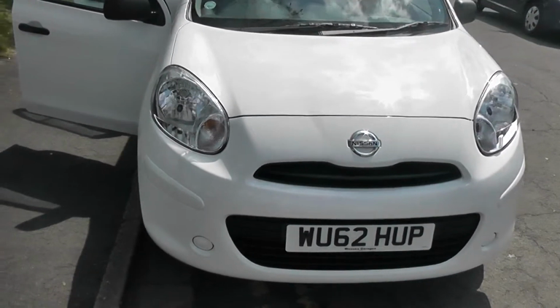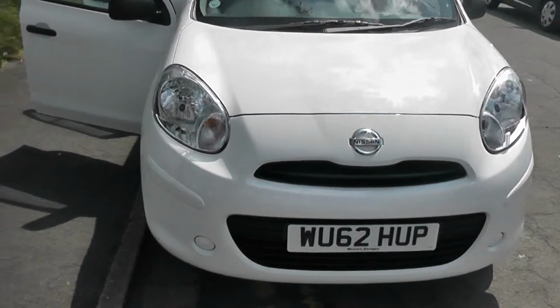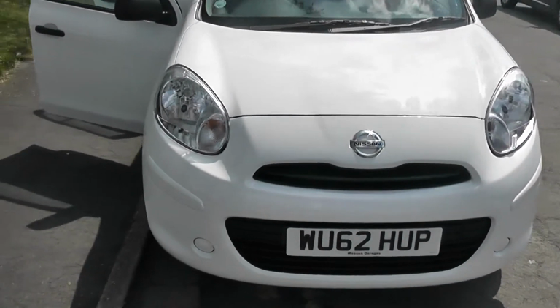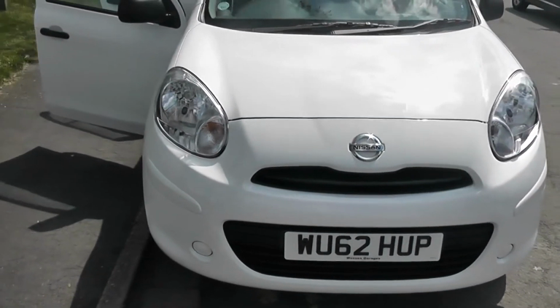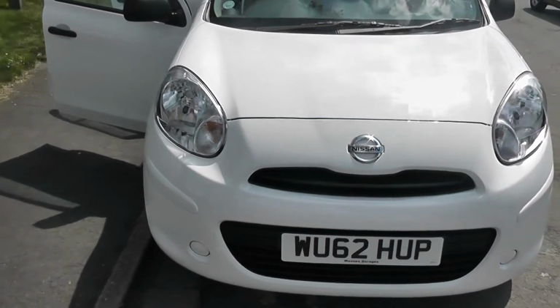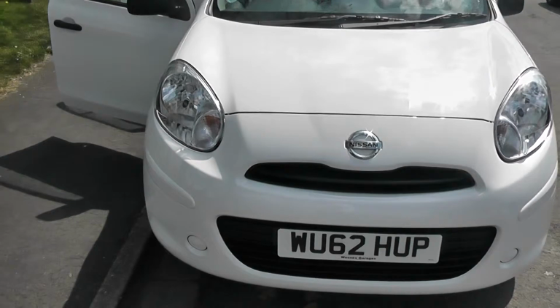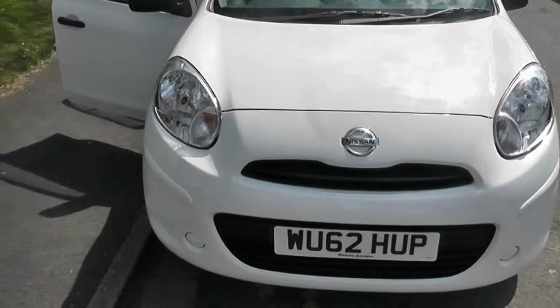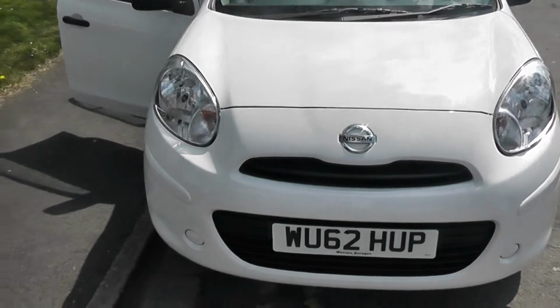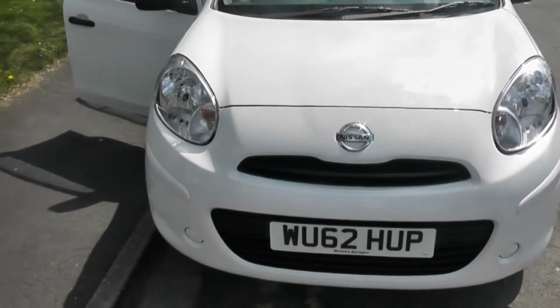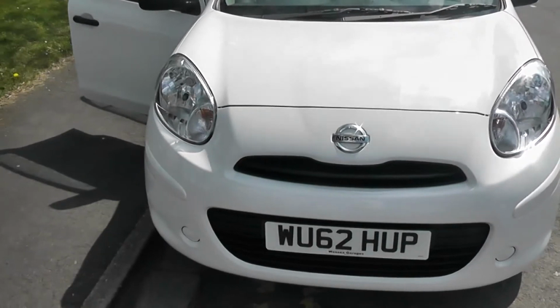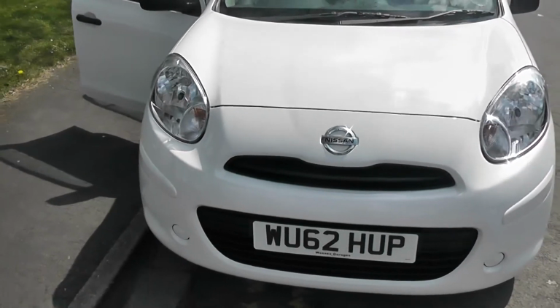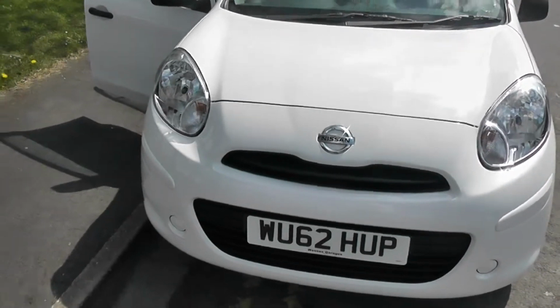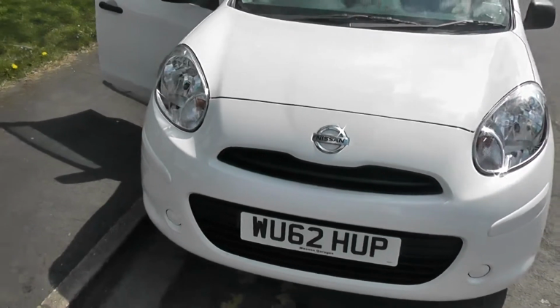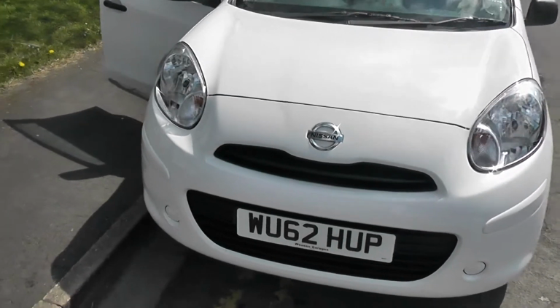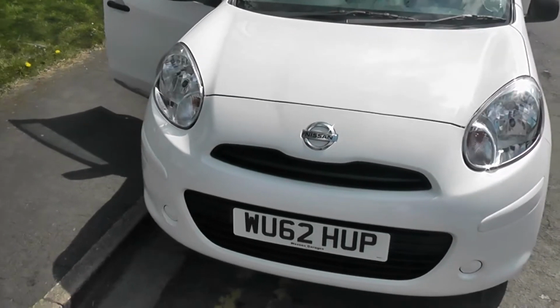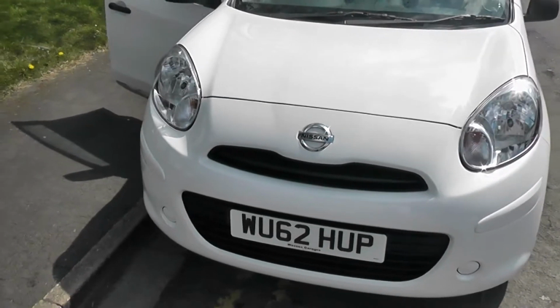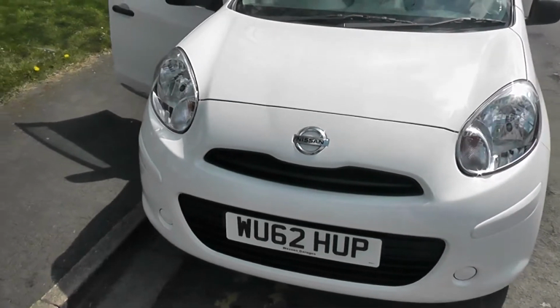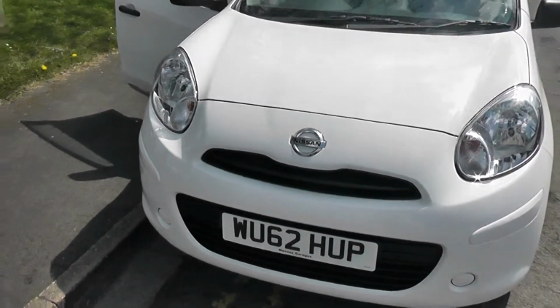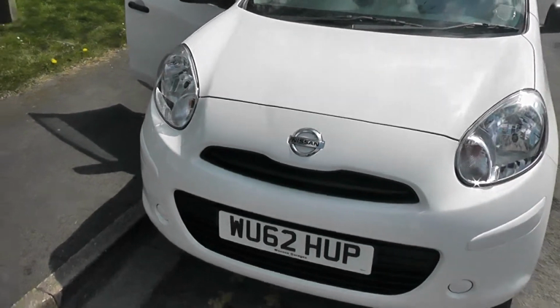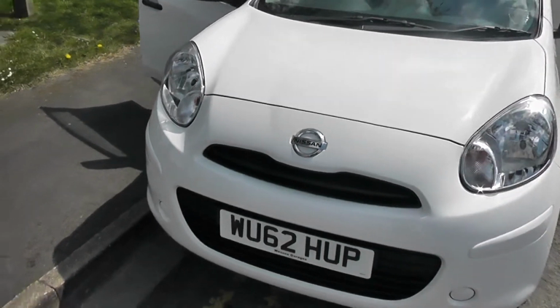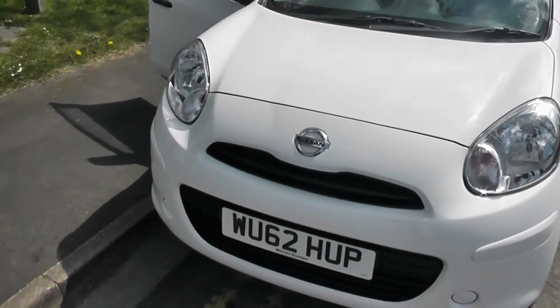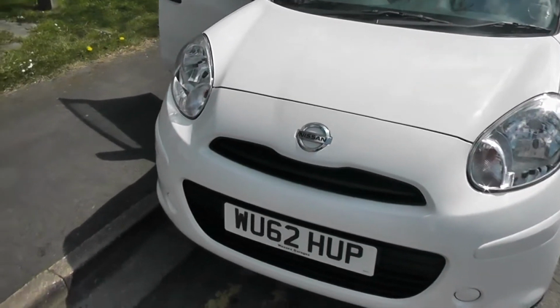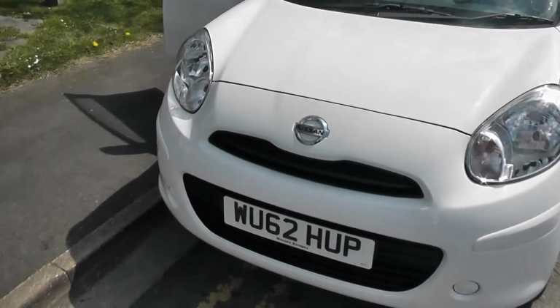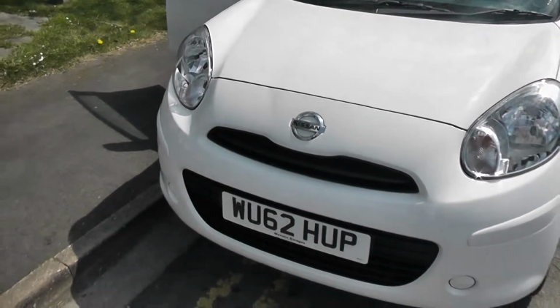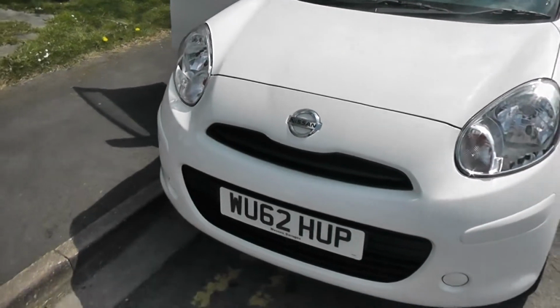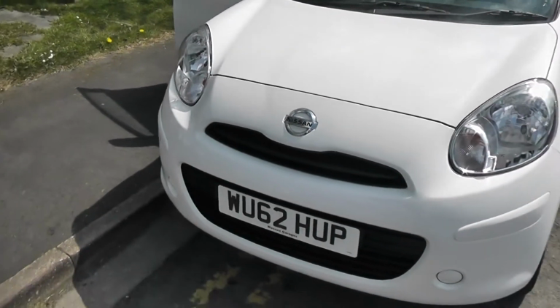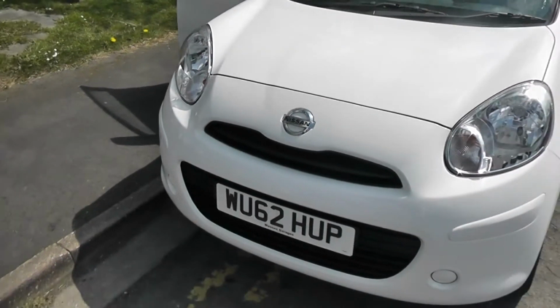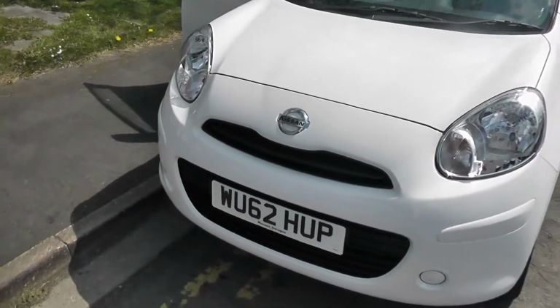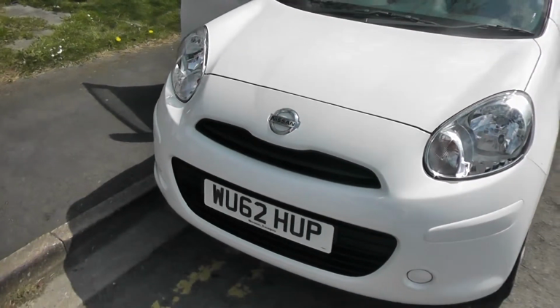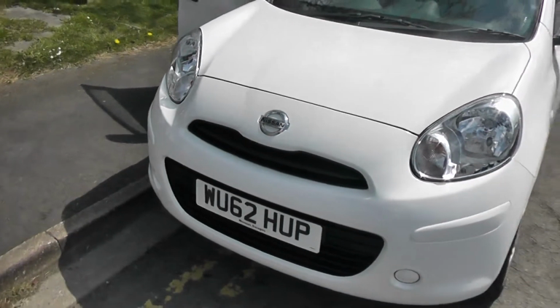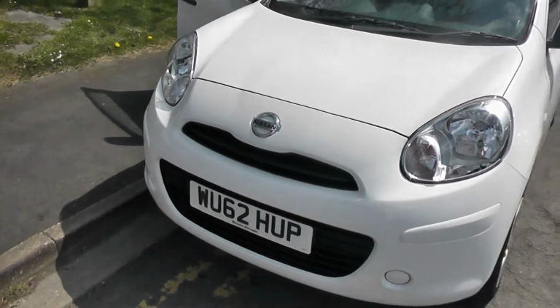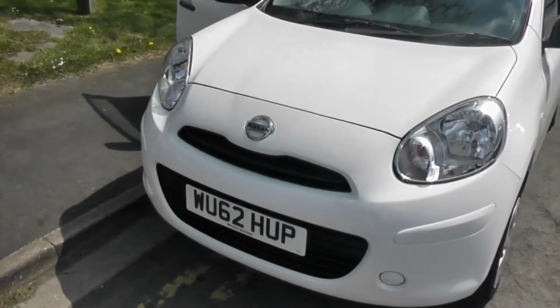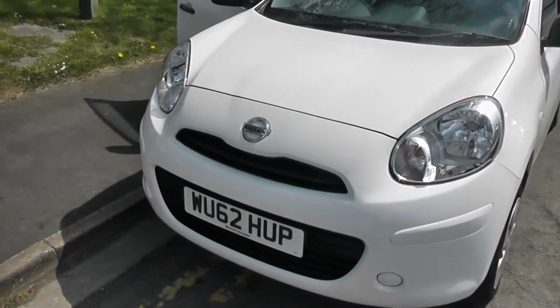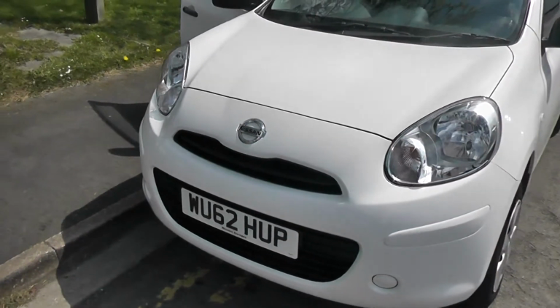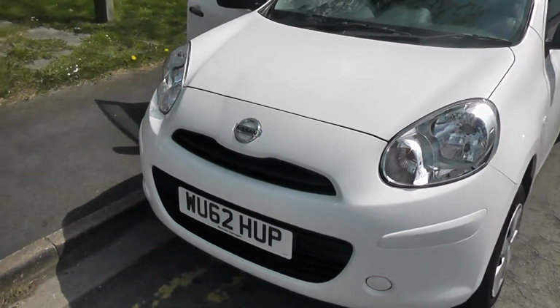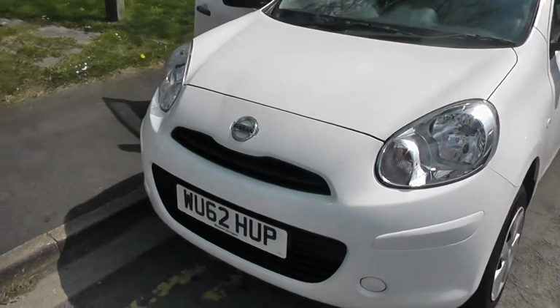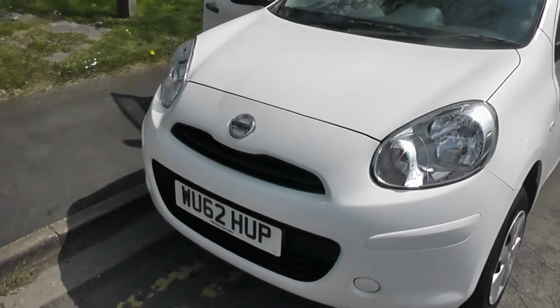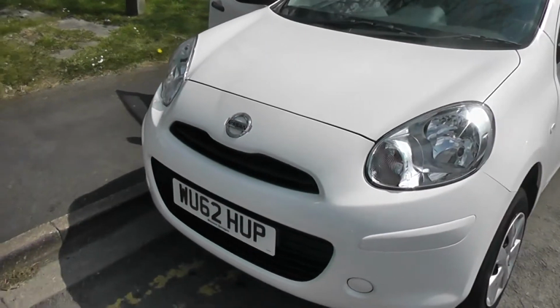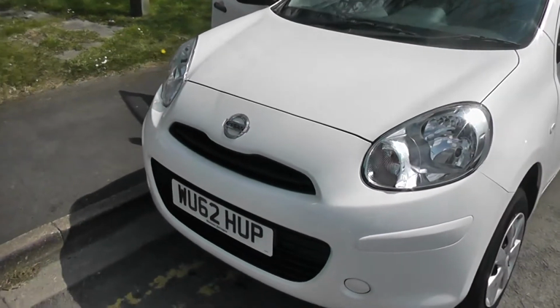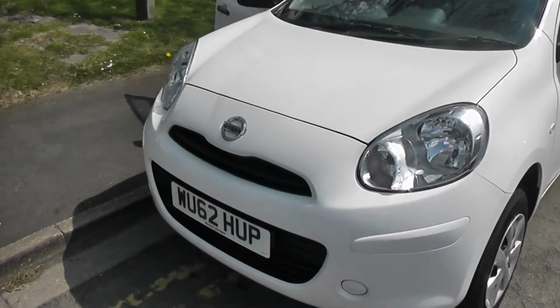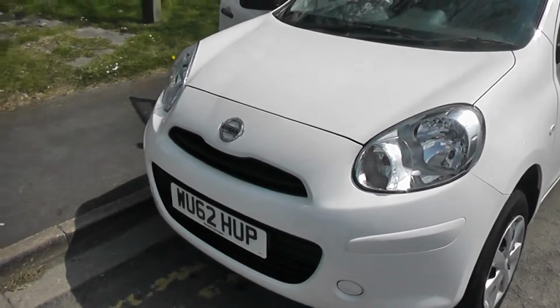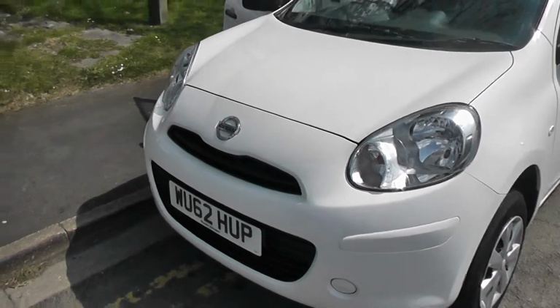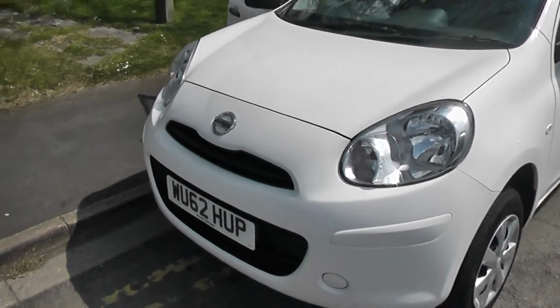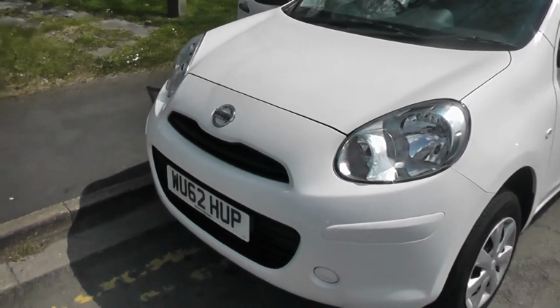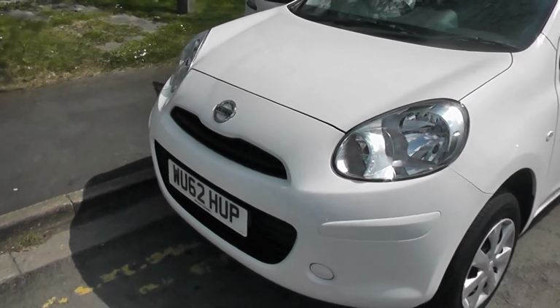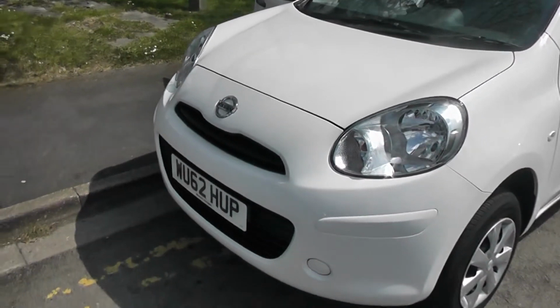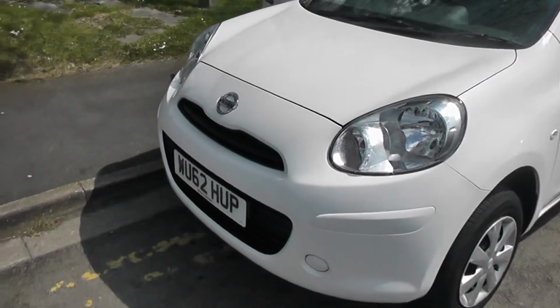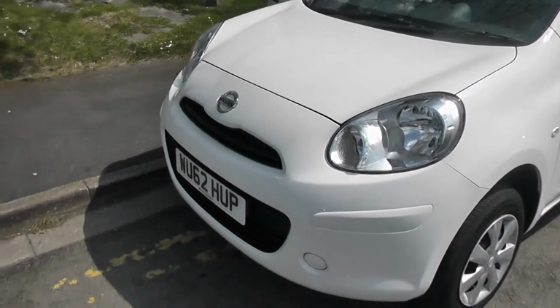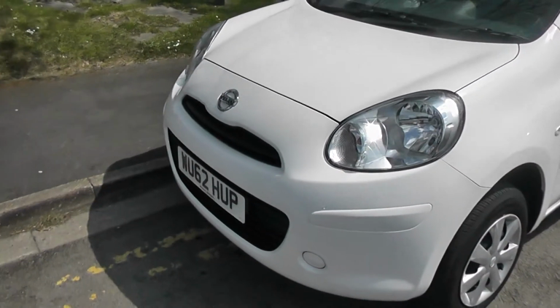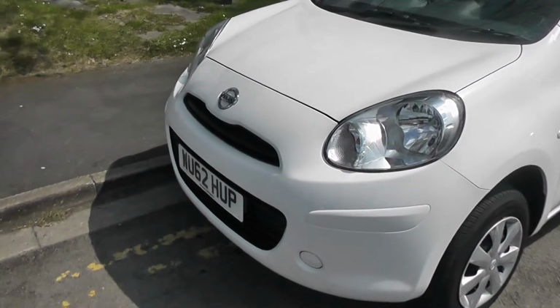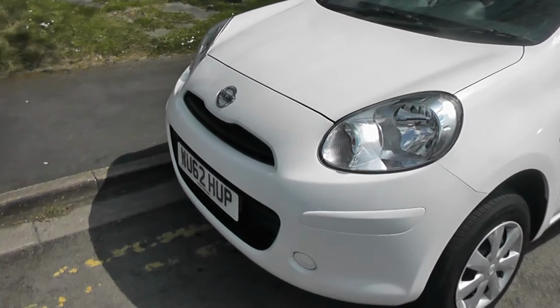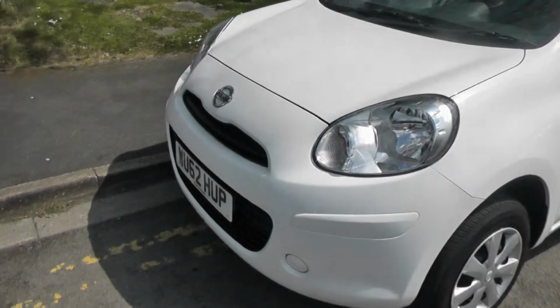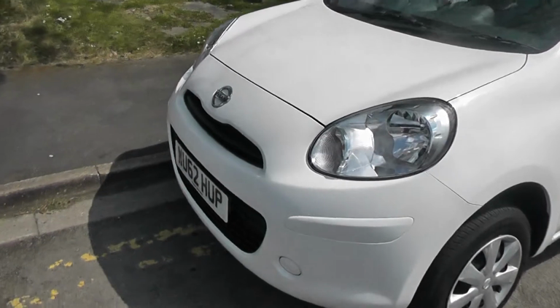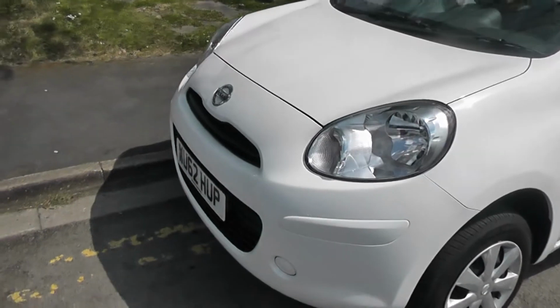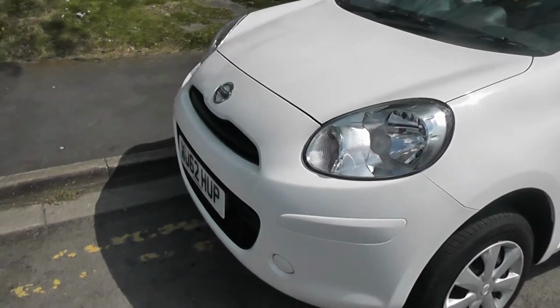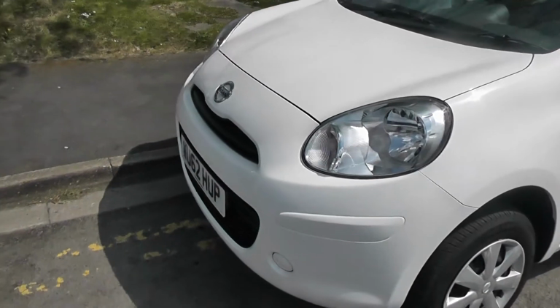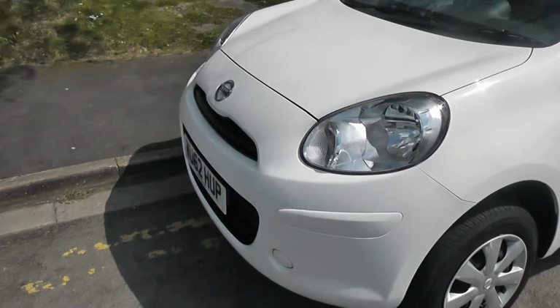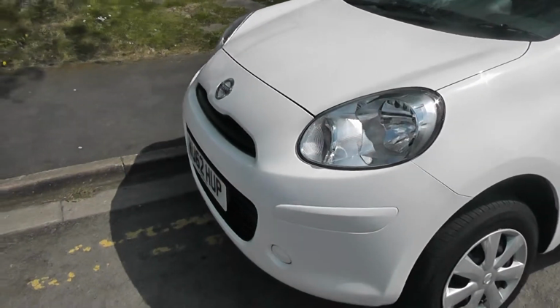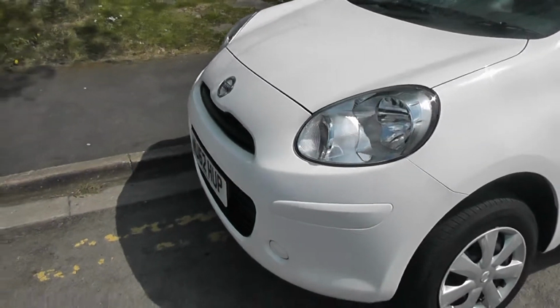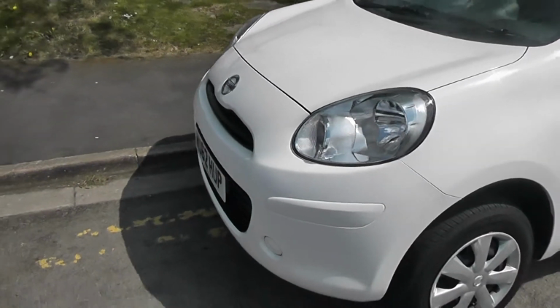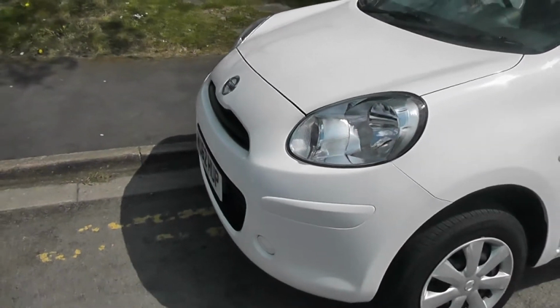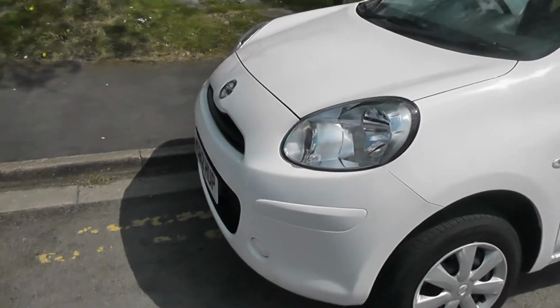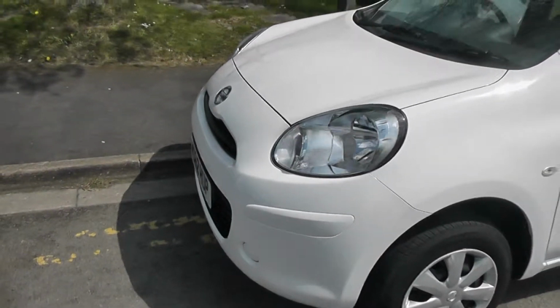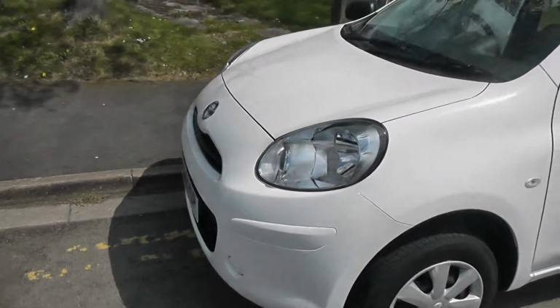This vehicle will be fairly cheap to run. It's in tax band C, which equates to only £30 of road tax per year, and insurance group number five.